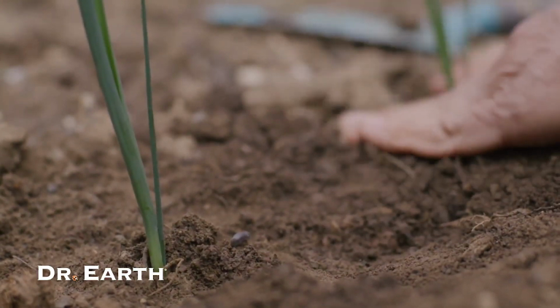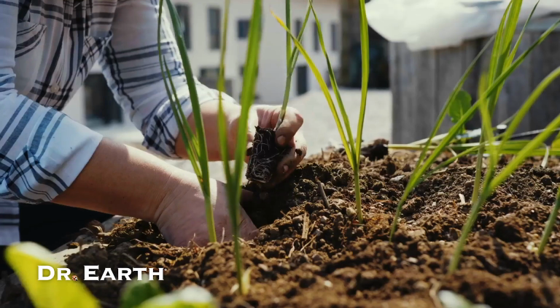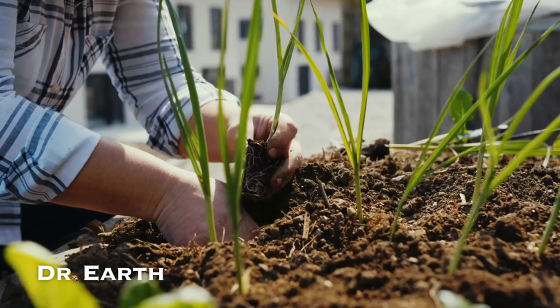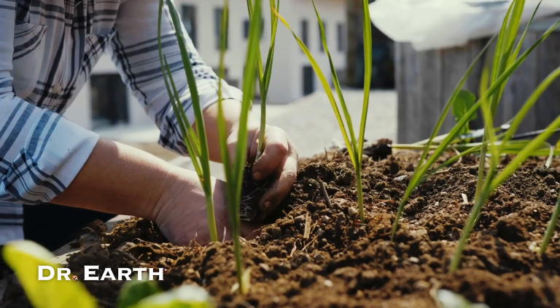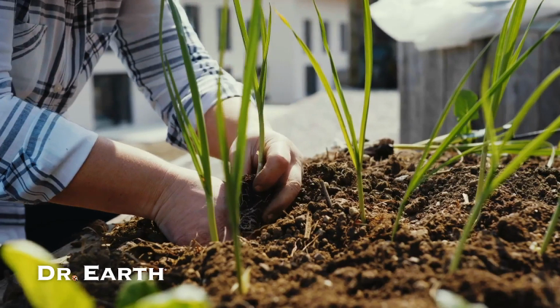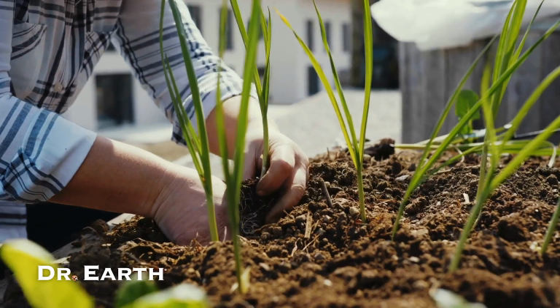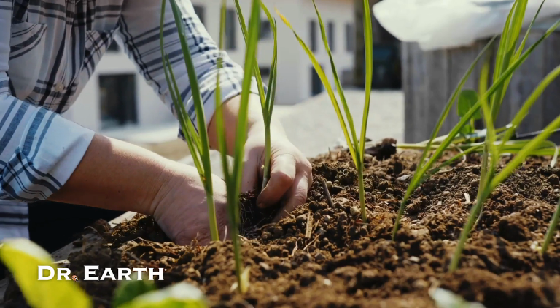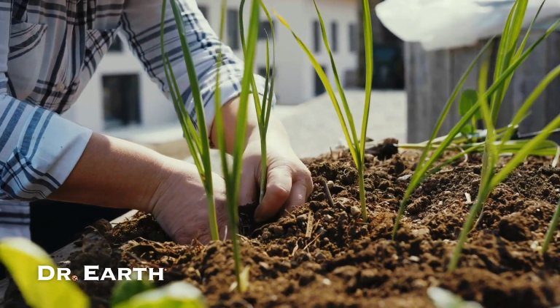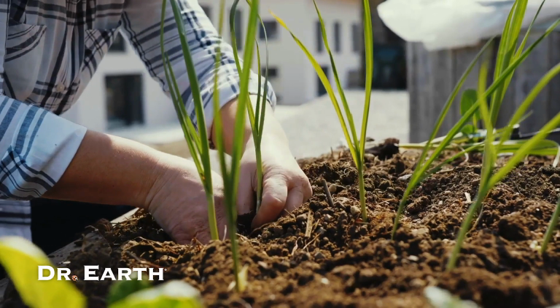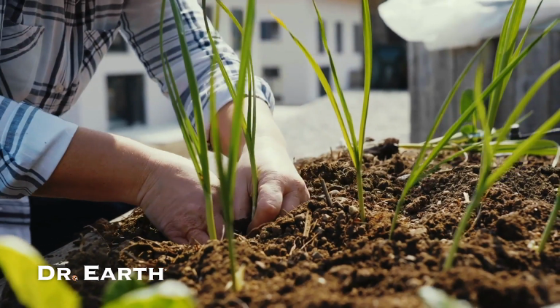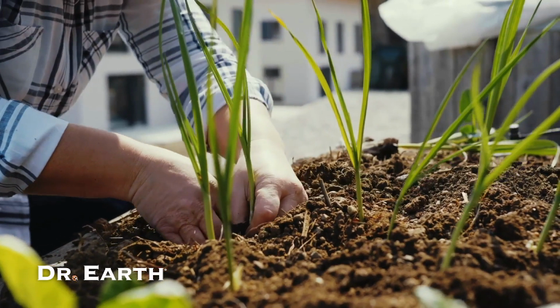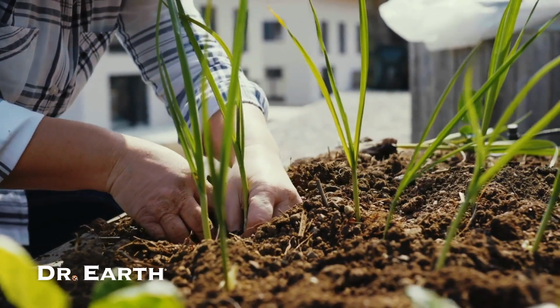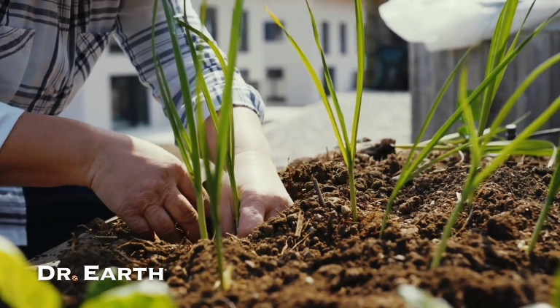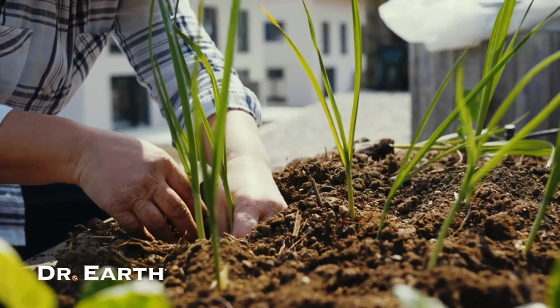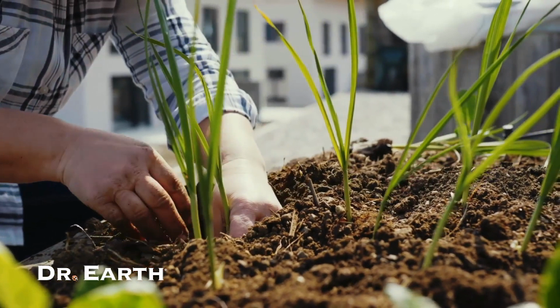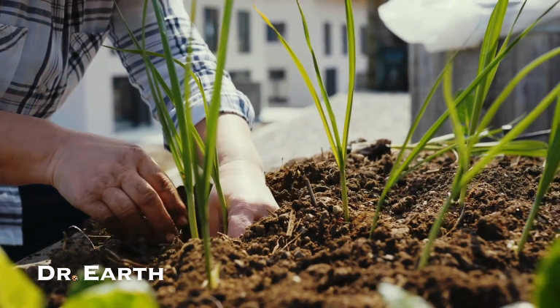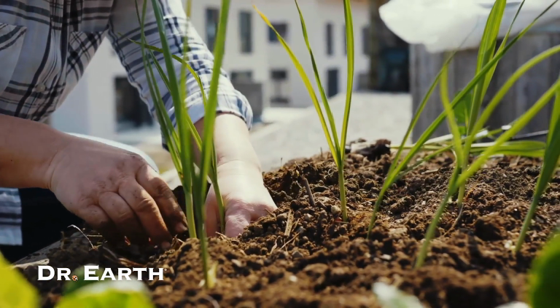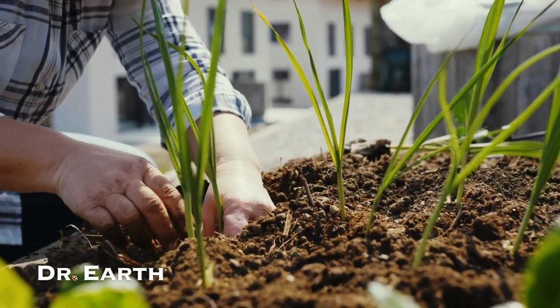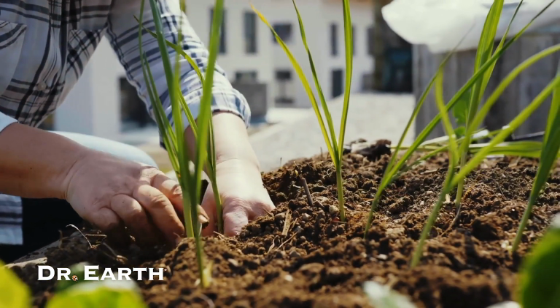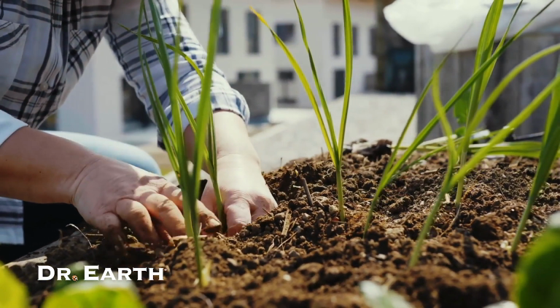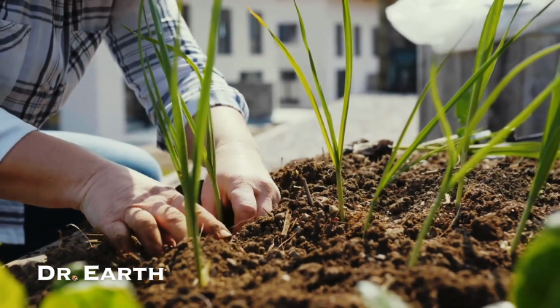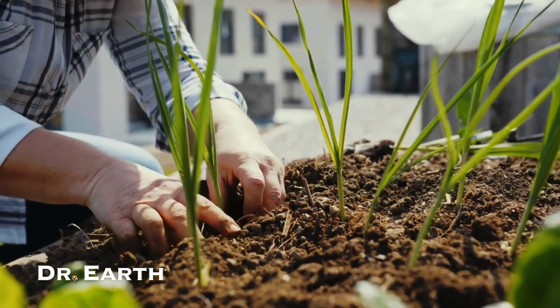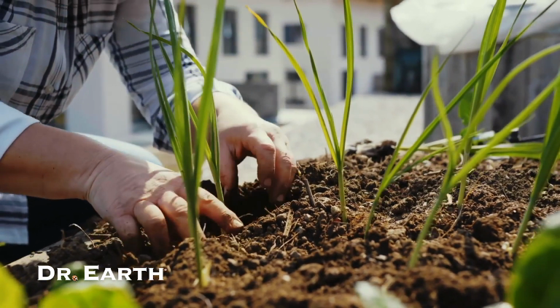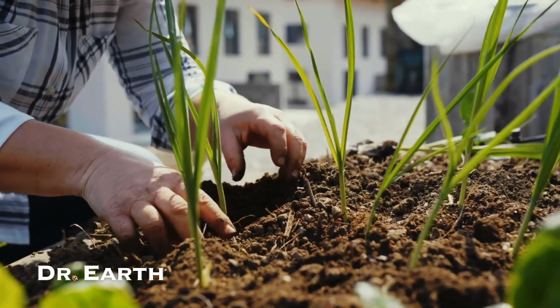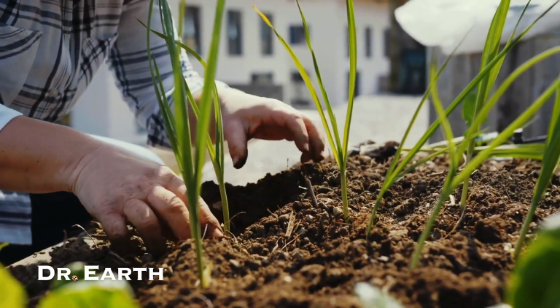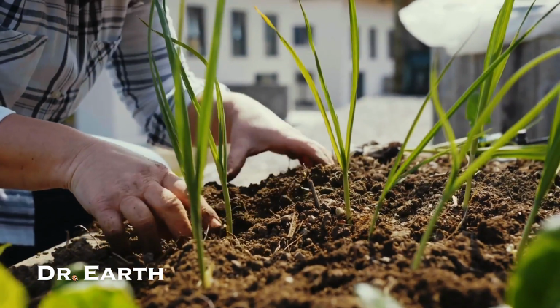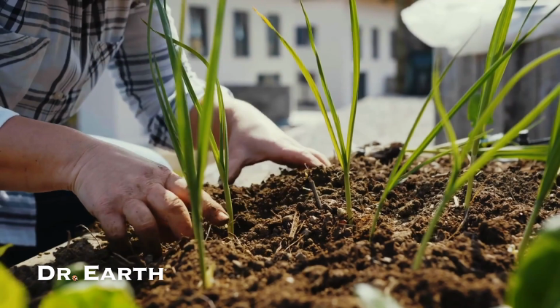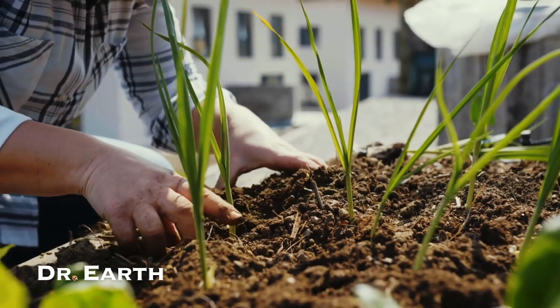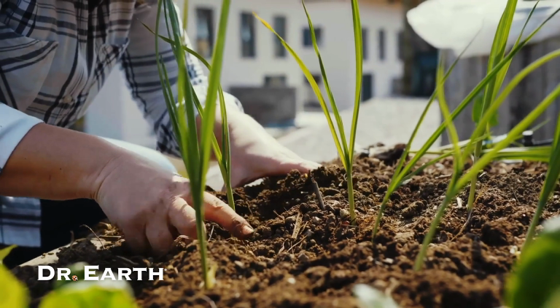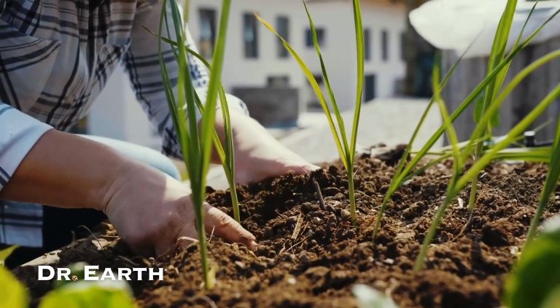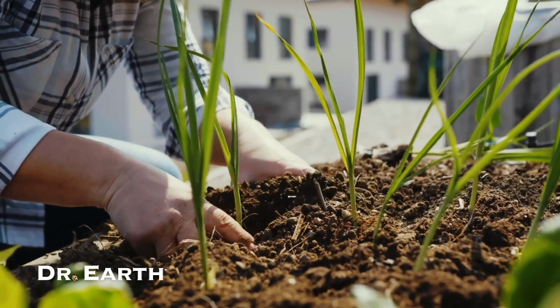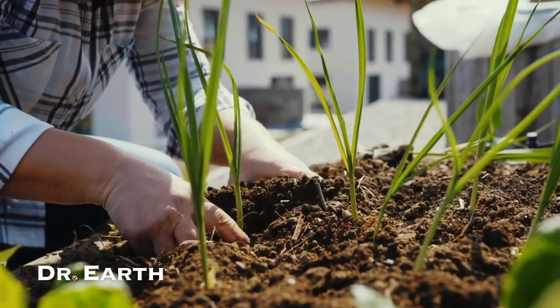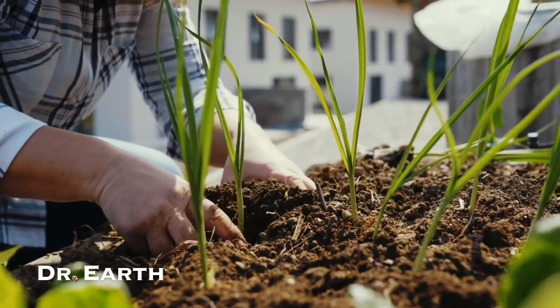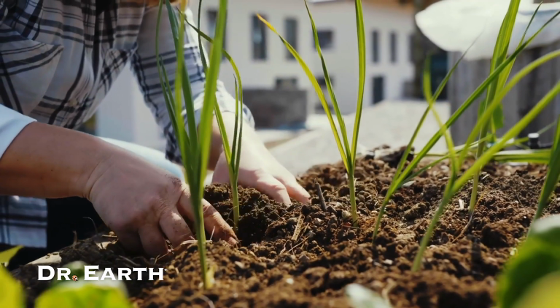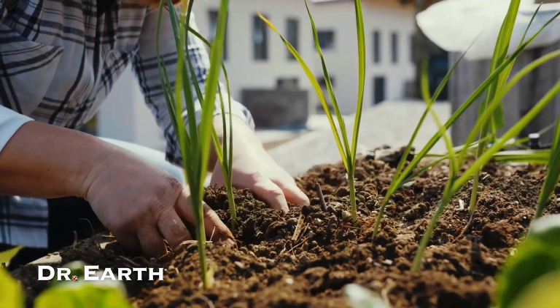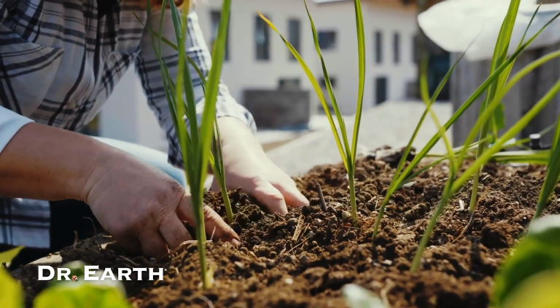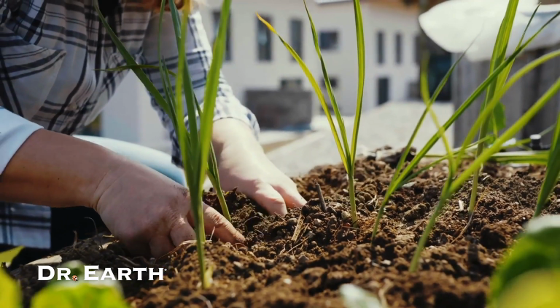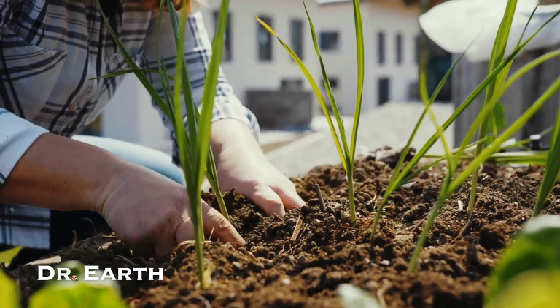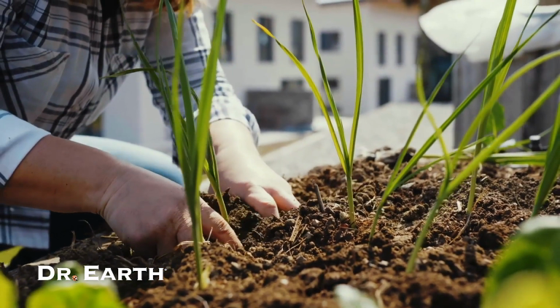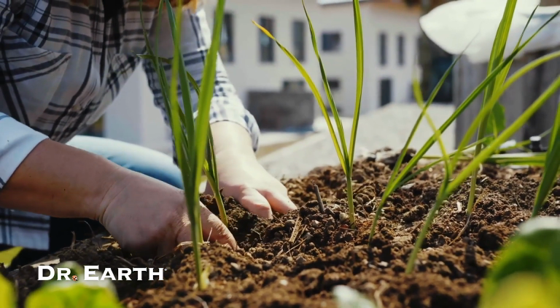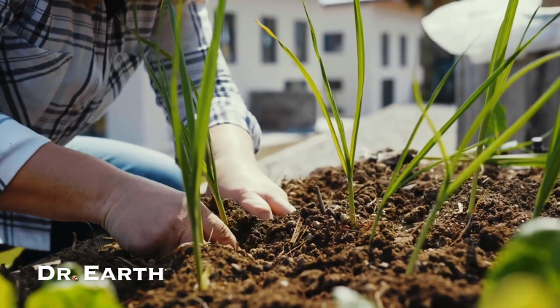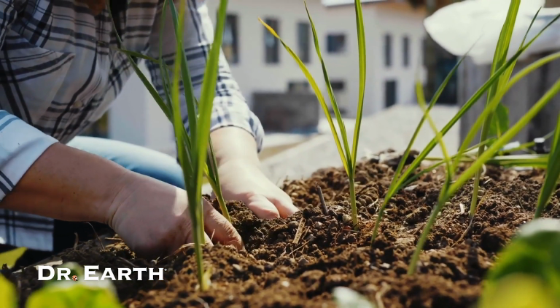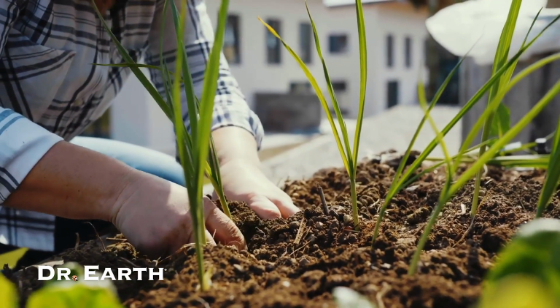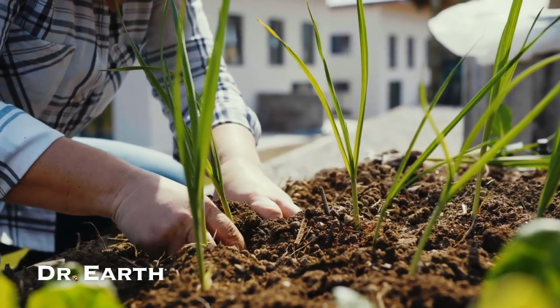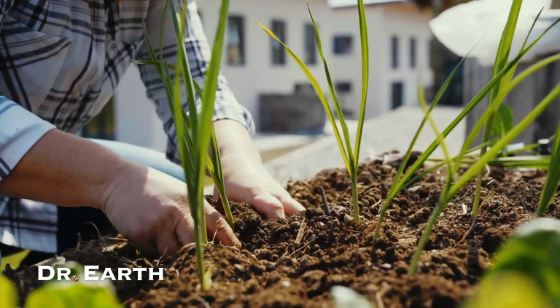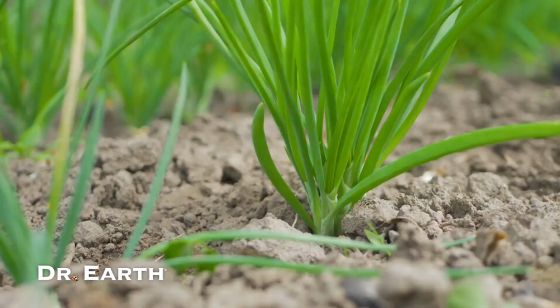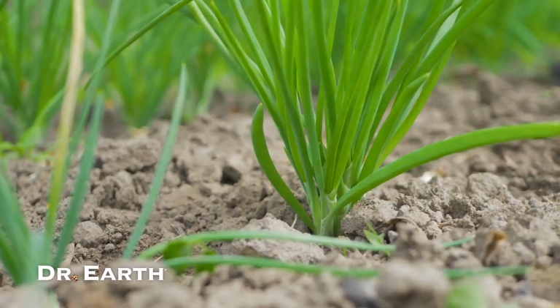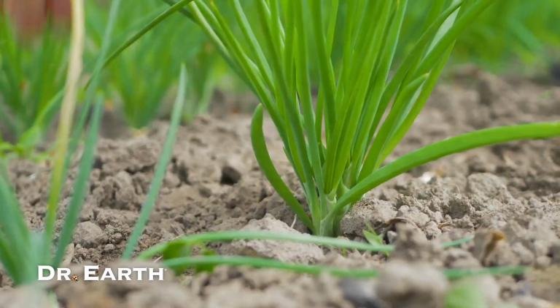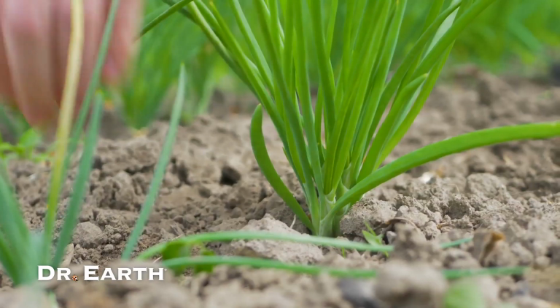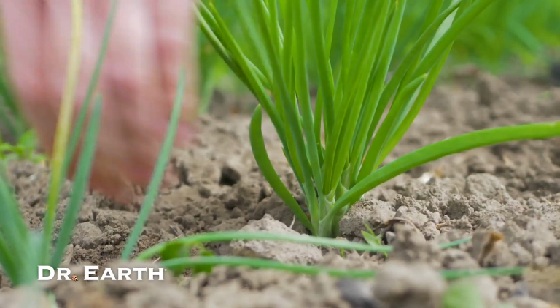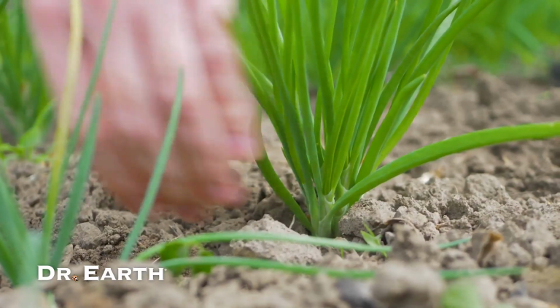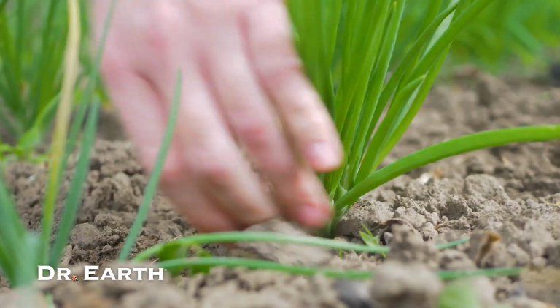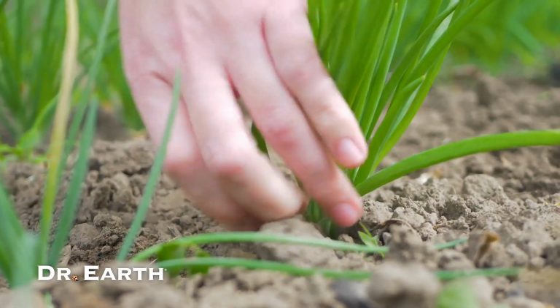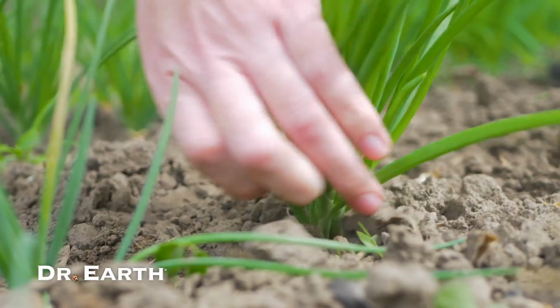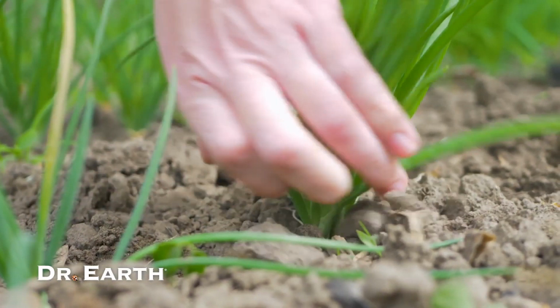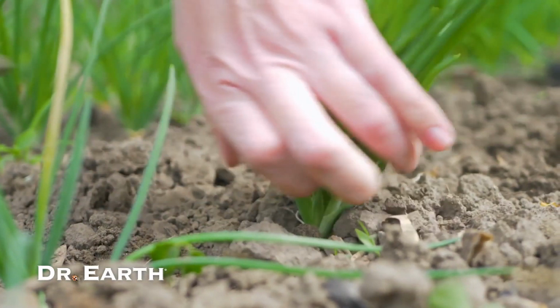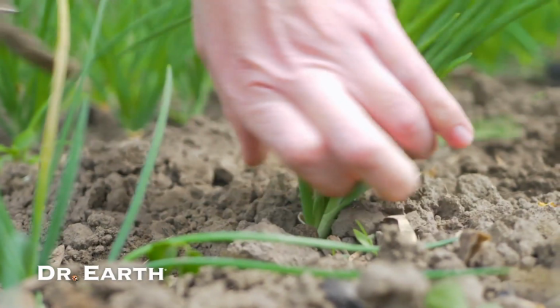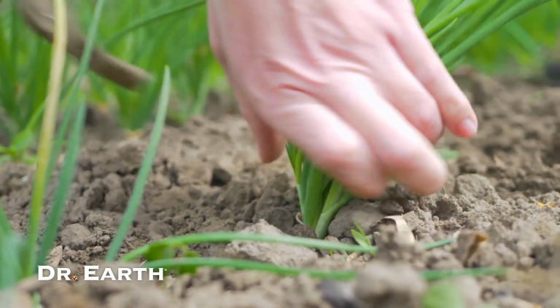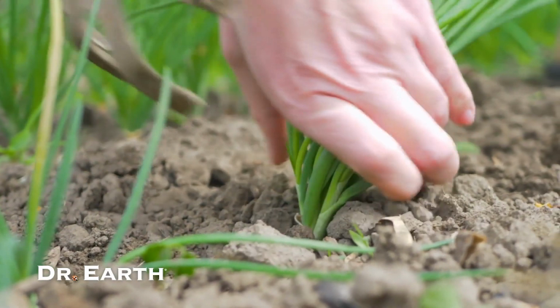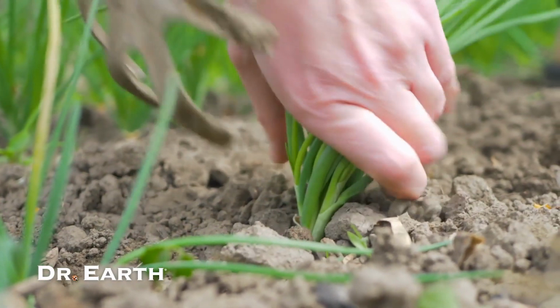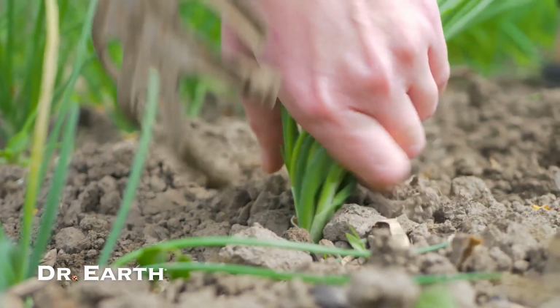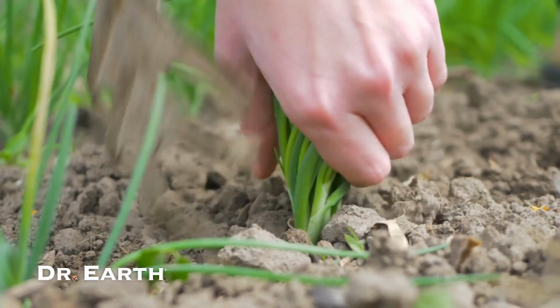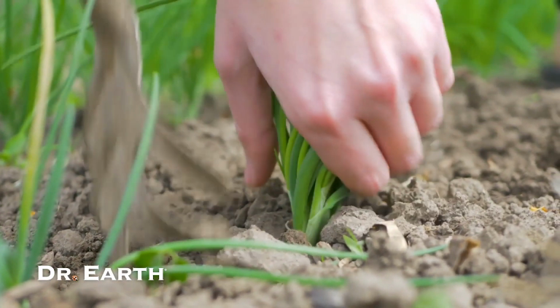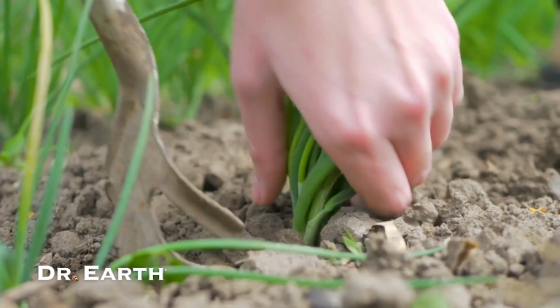Keep the area weed-free and push some soil up around the base throughout the growing season. By mid-fall, your leeks should be ready to harvest.